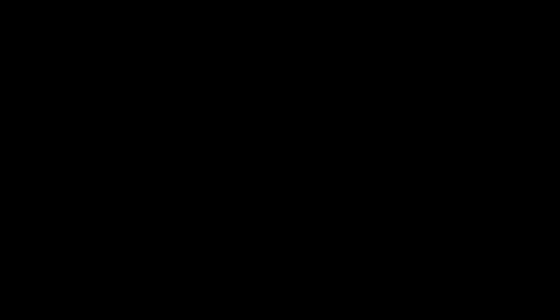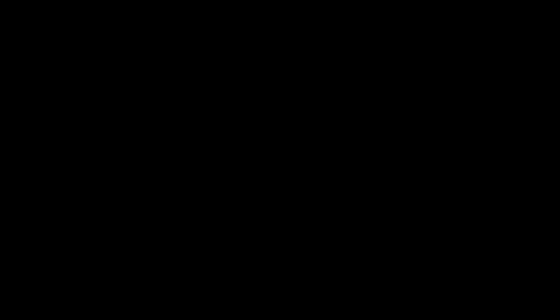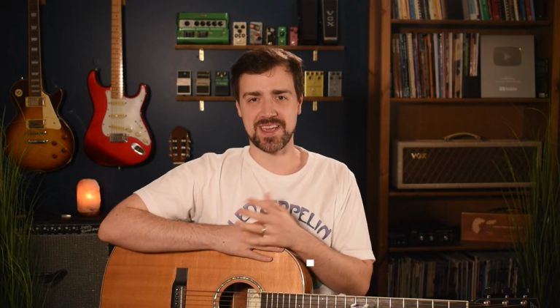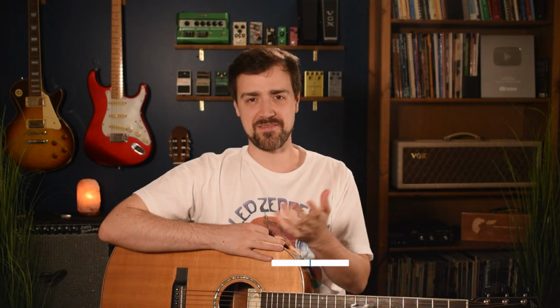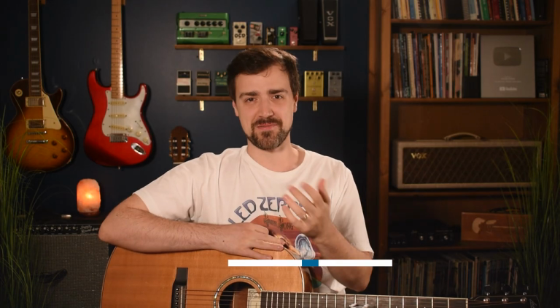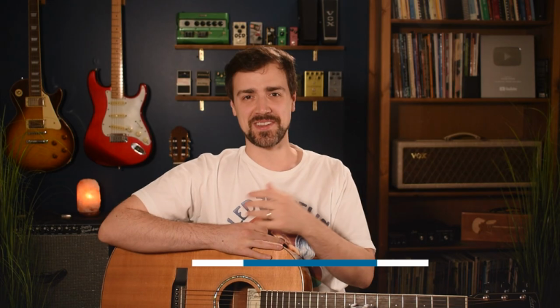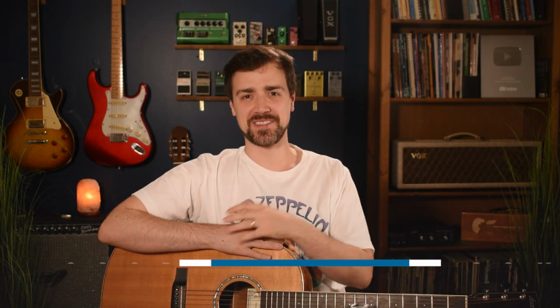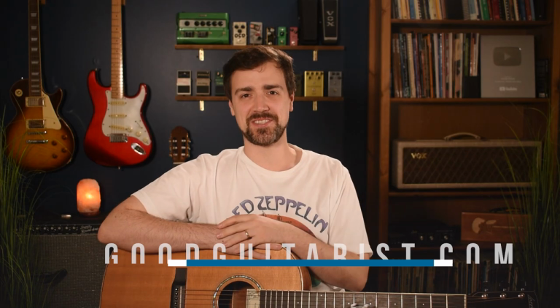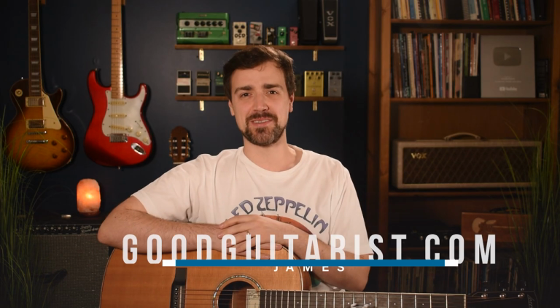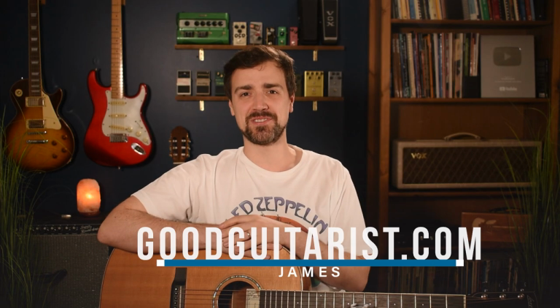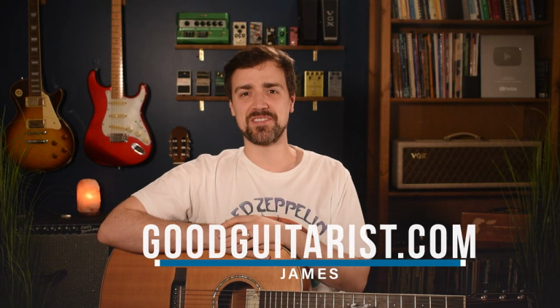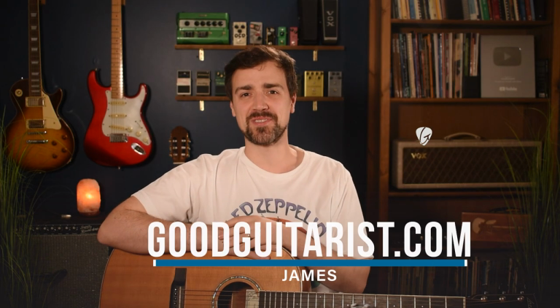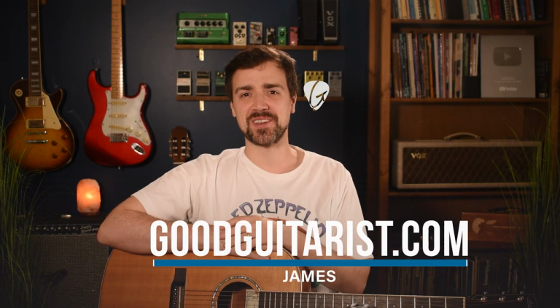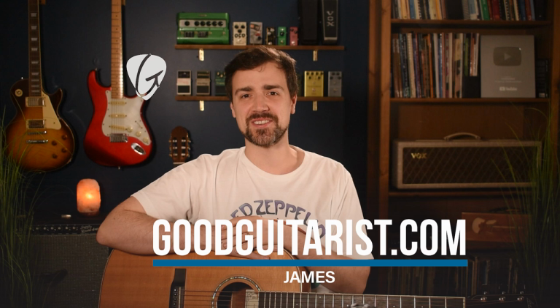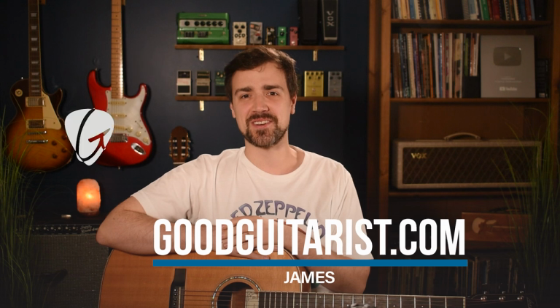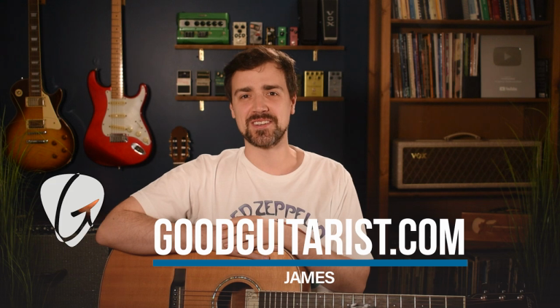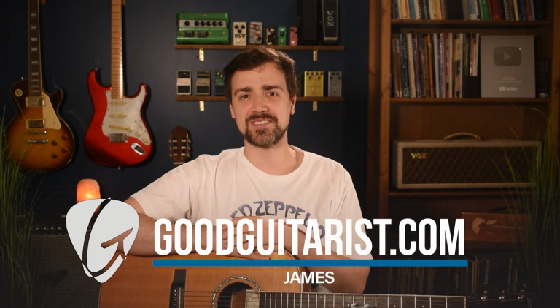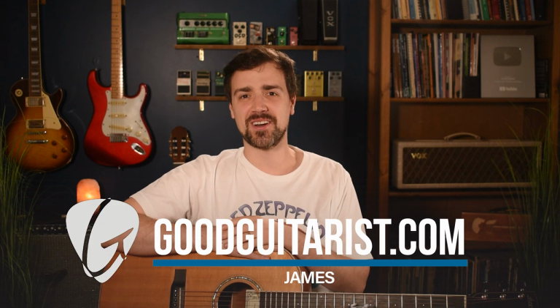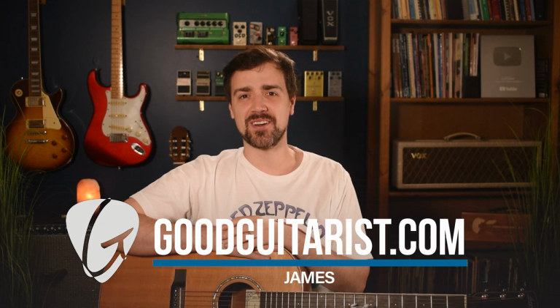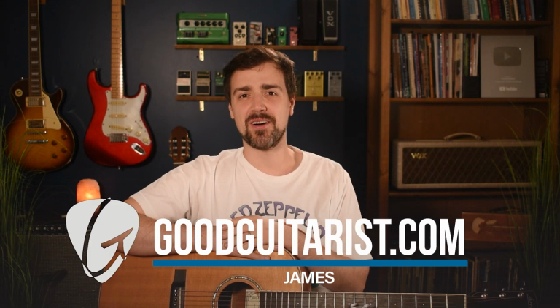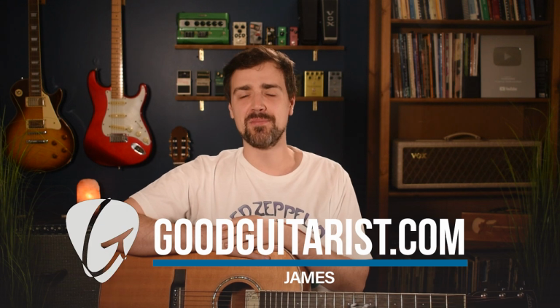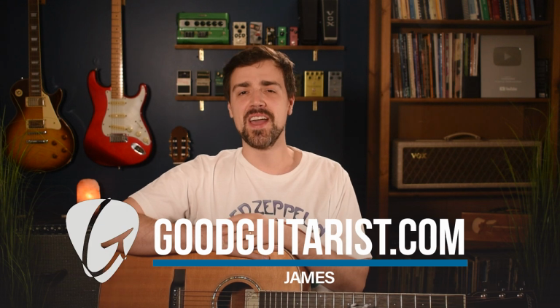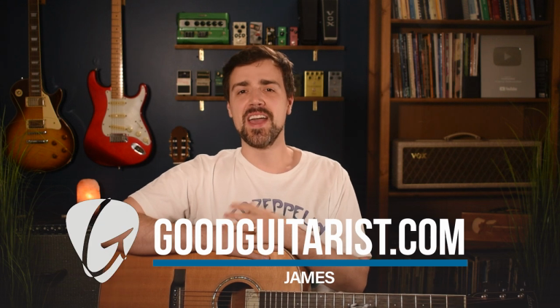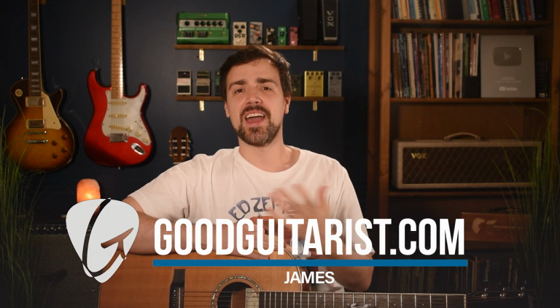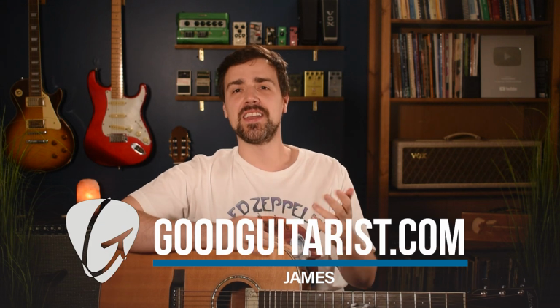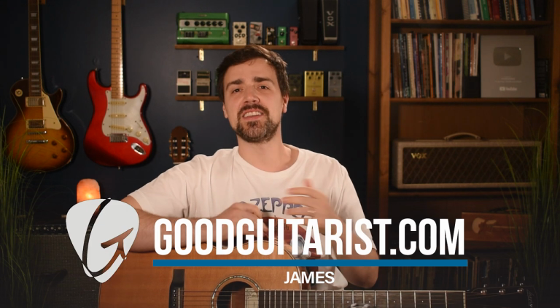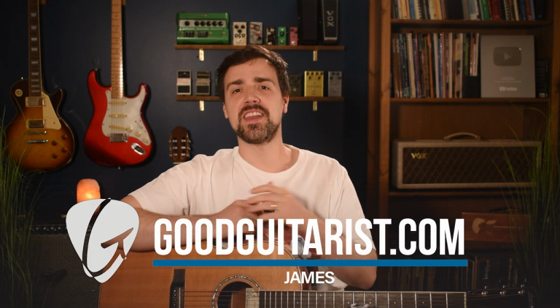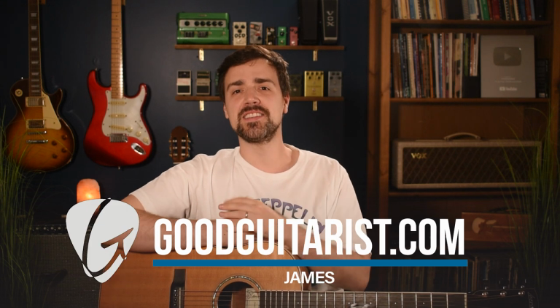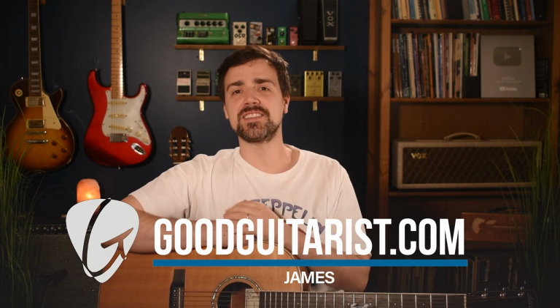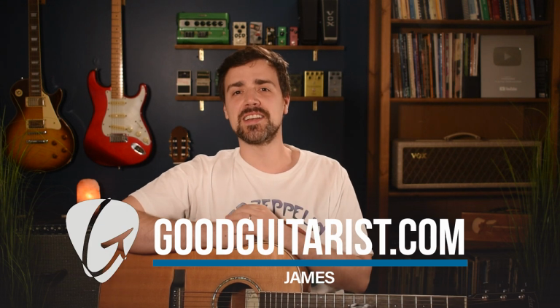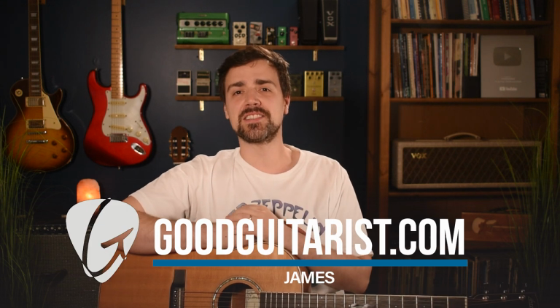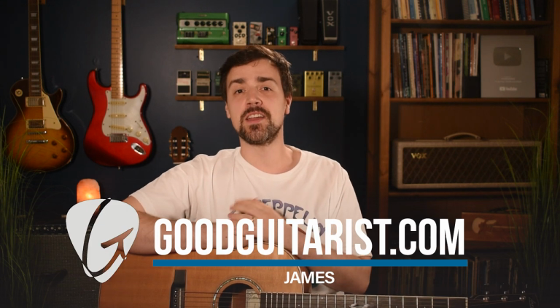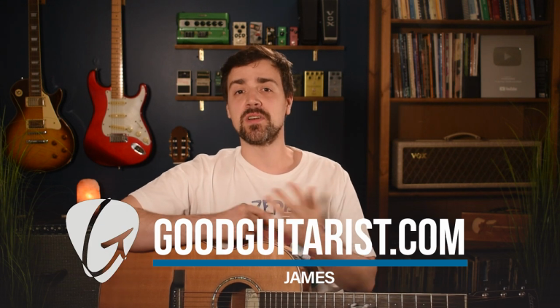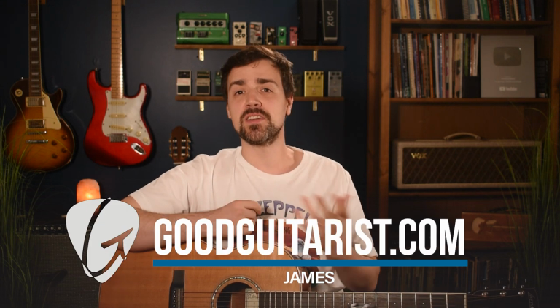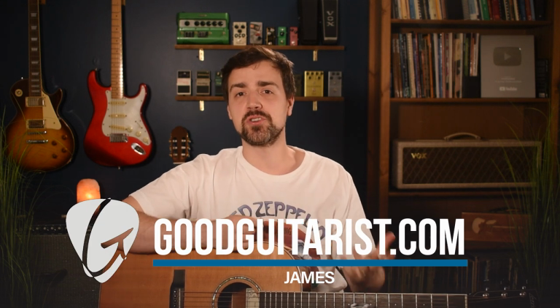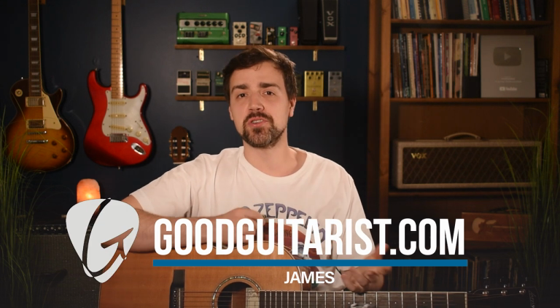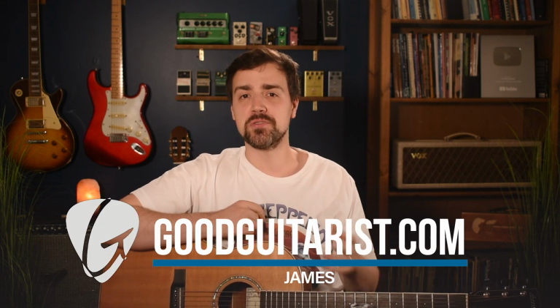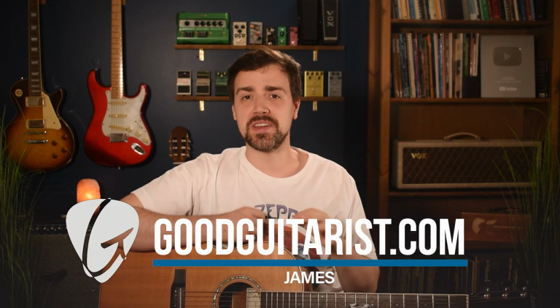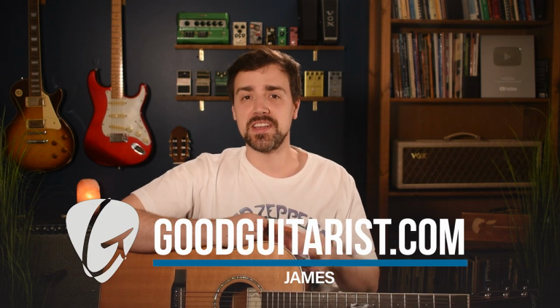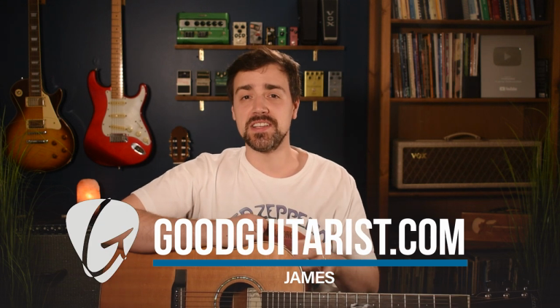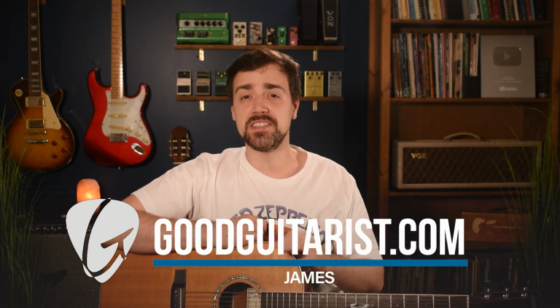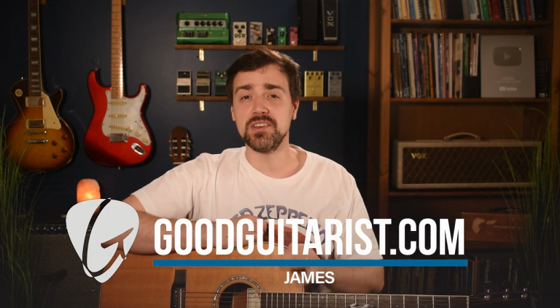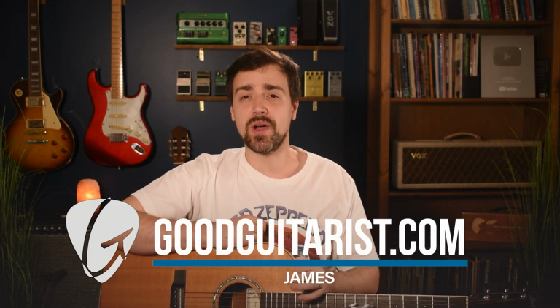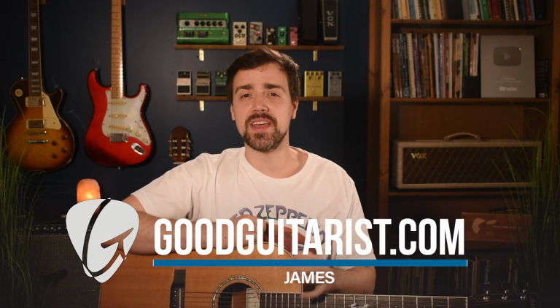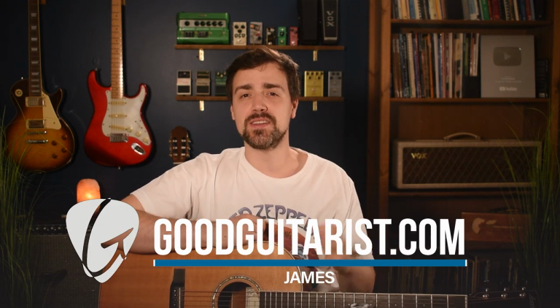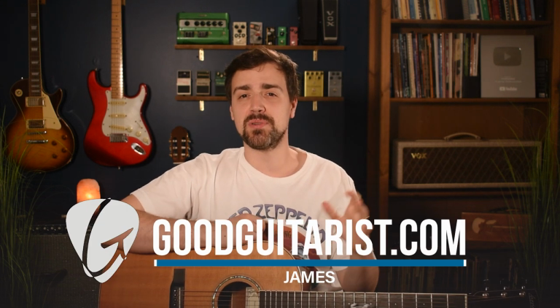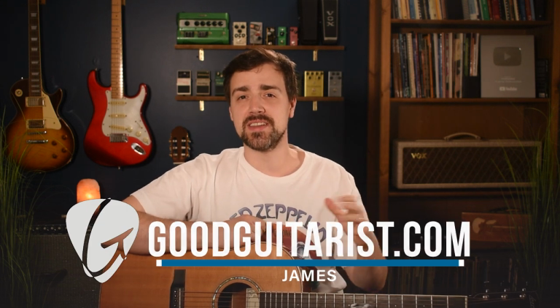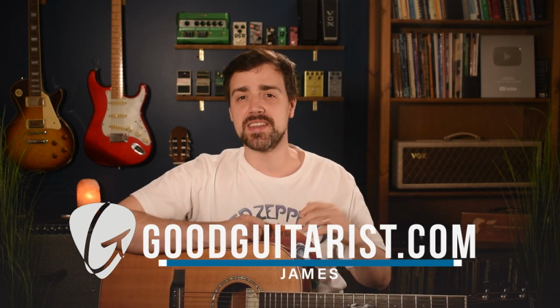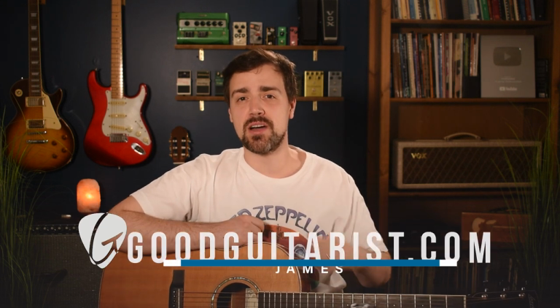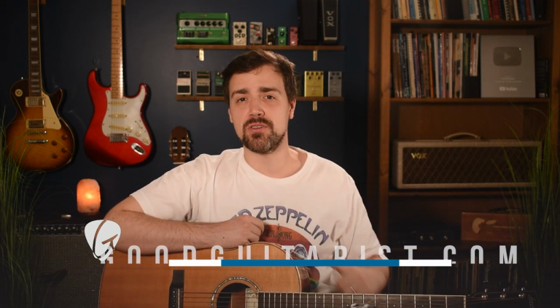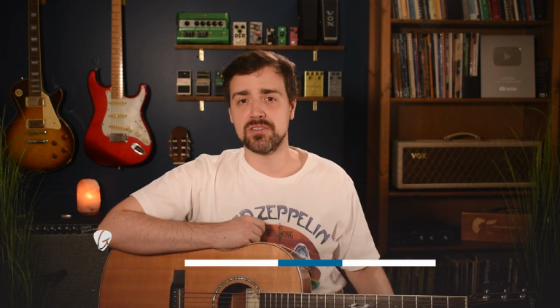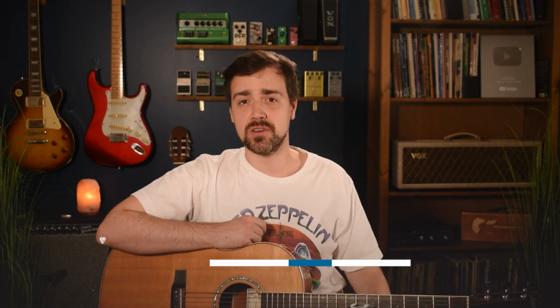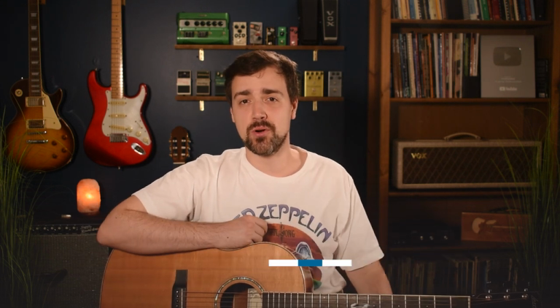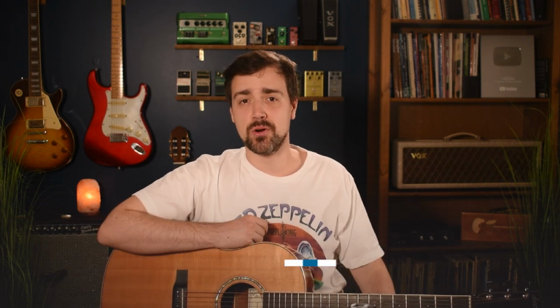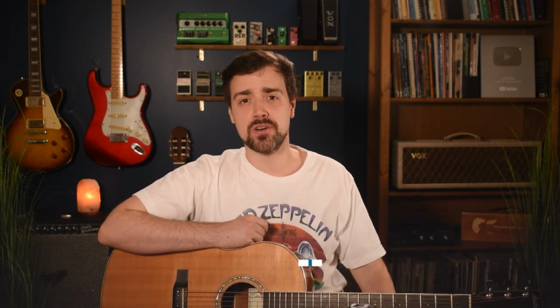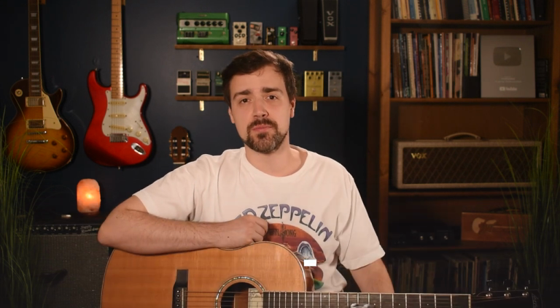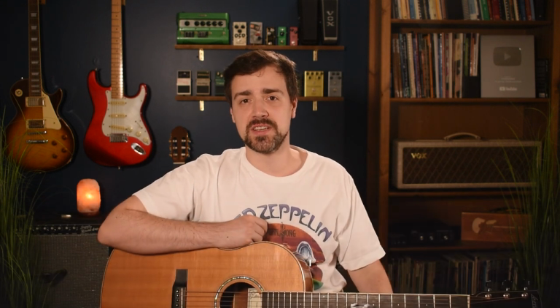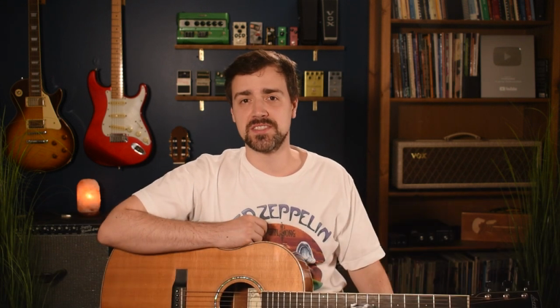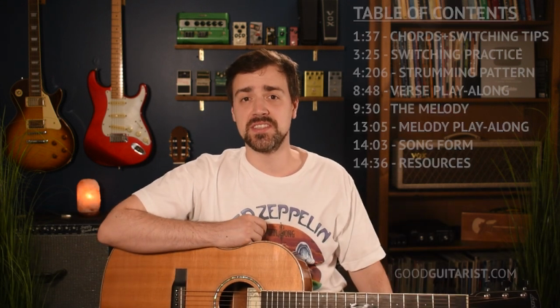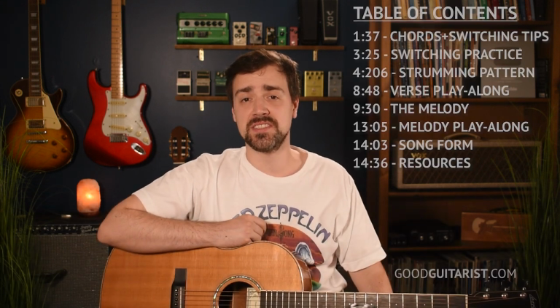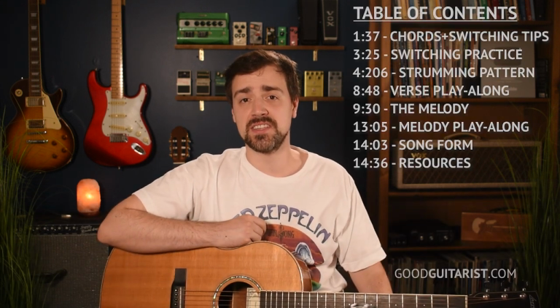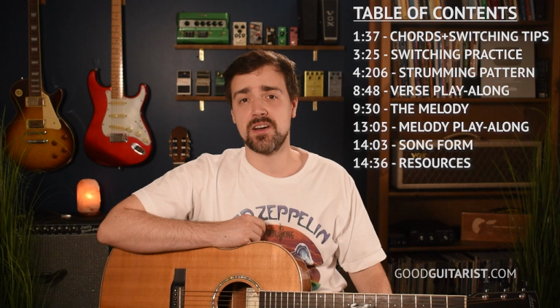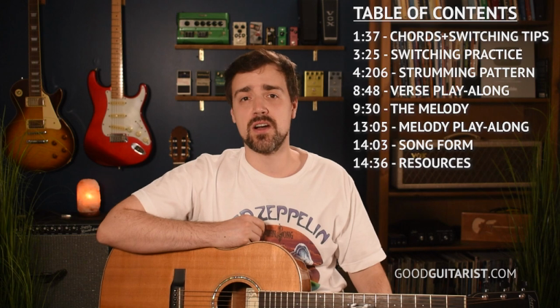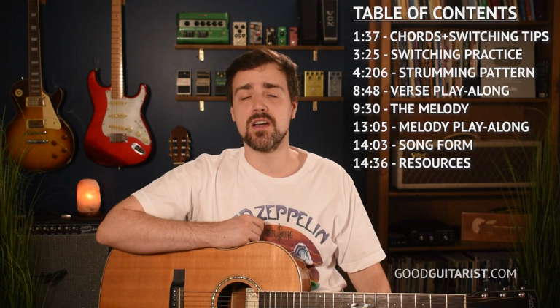Hey everybody, it's James here from GoodGuitarist.com and in today's lesson I'm going to show you an easy way to play Down on the Corner by CCR.